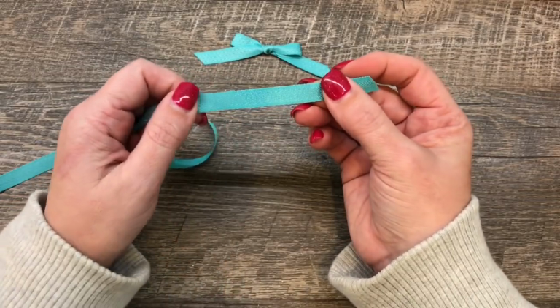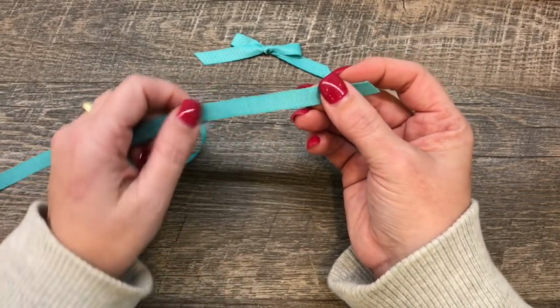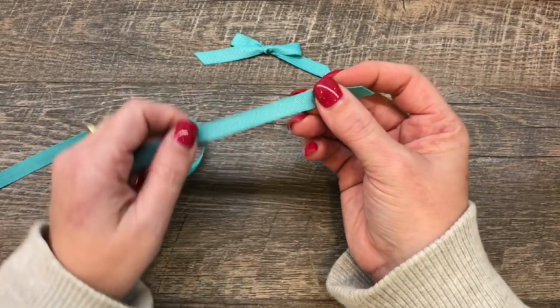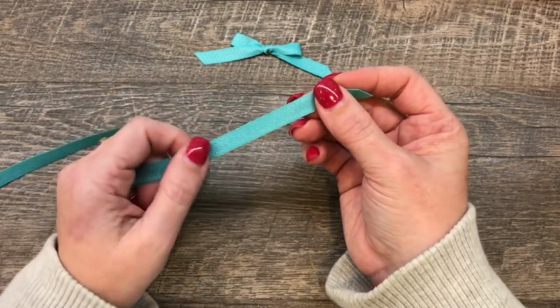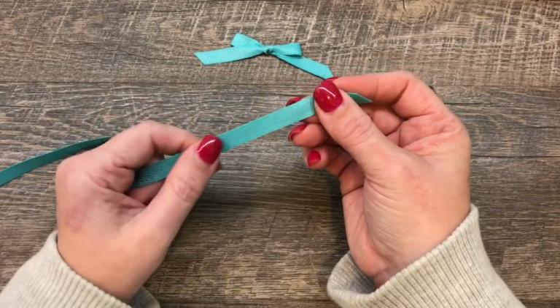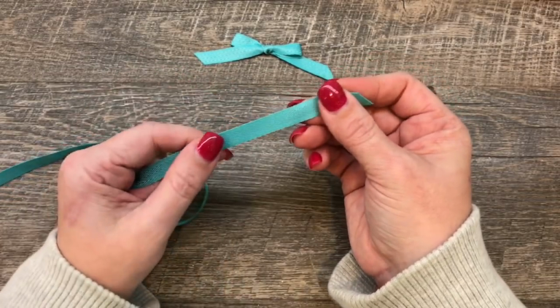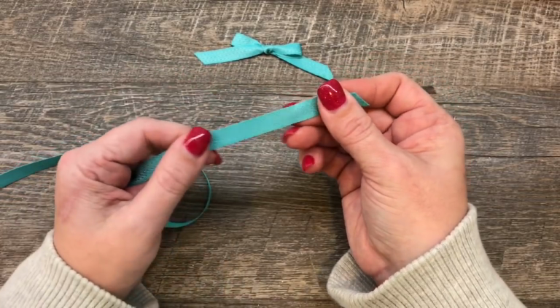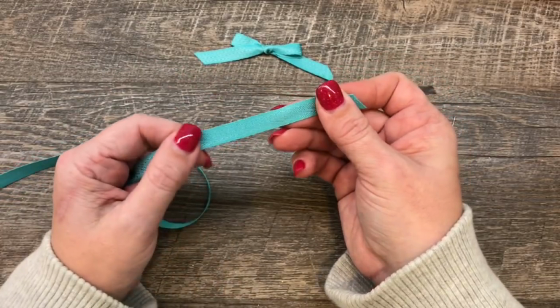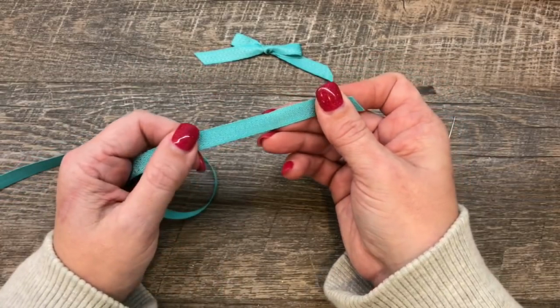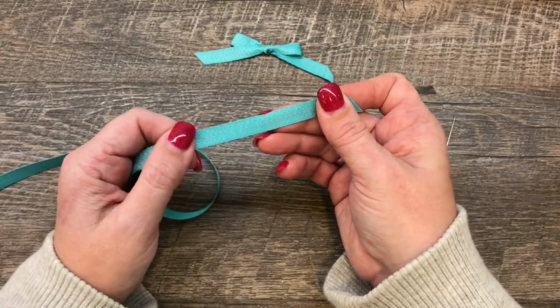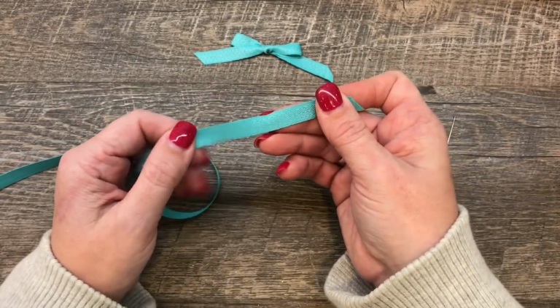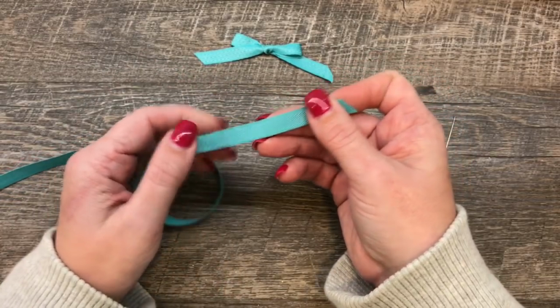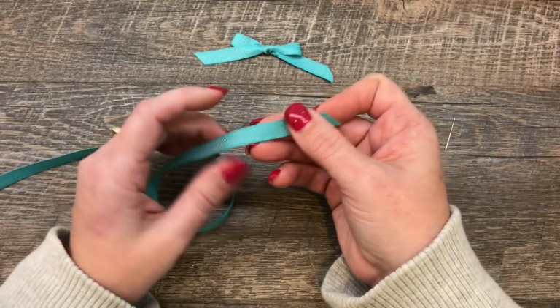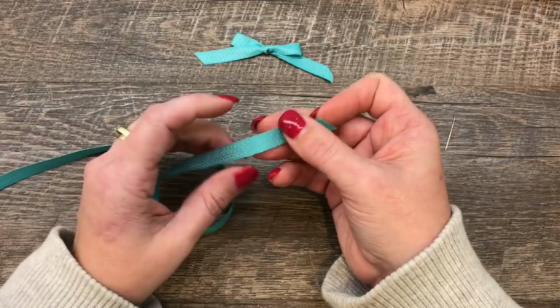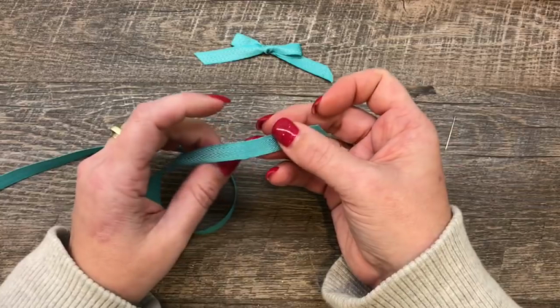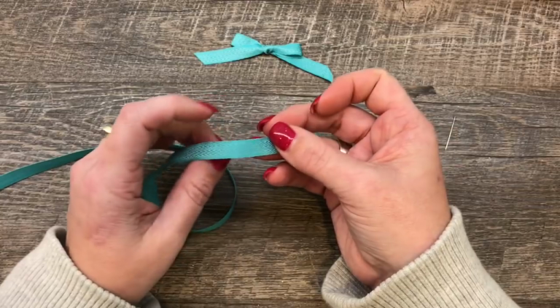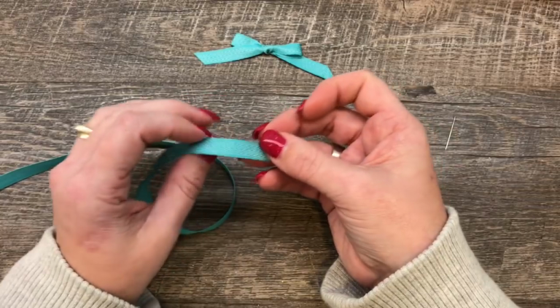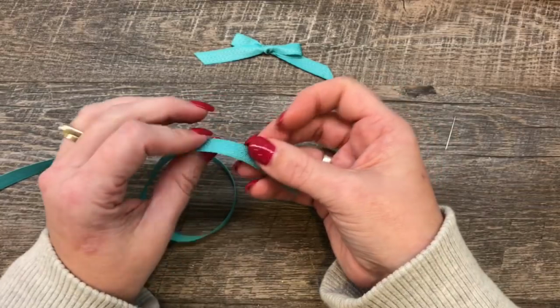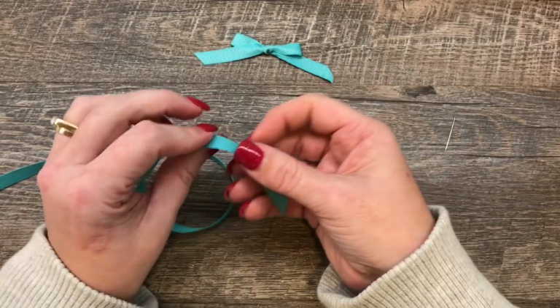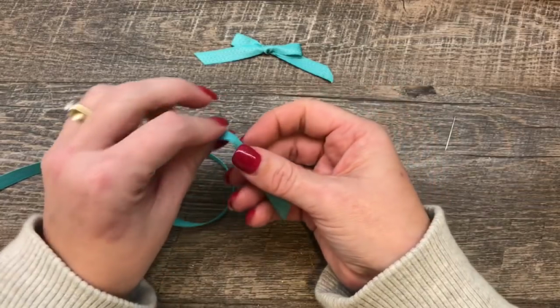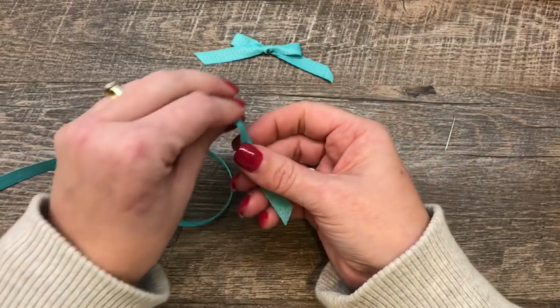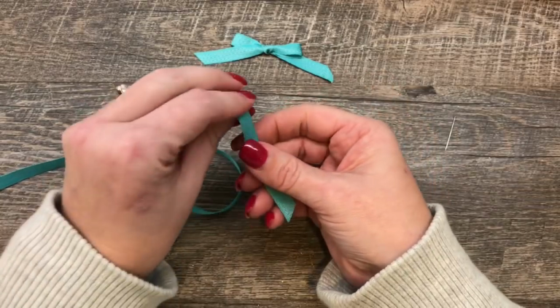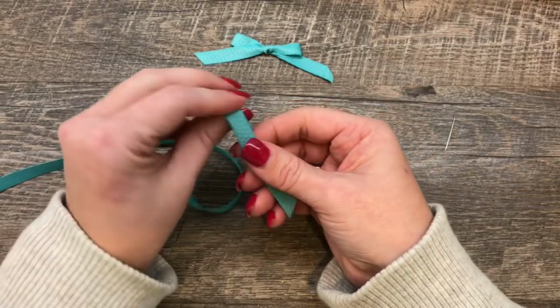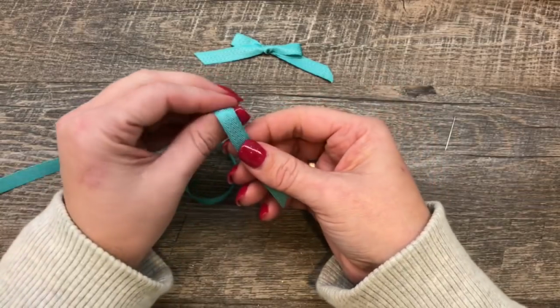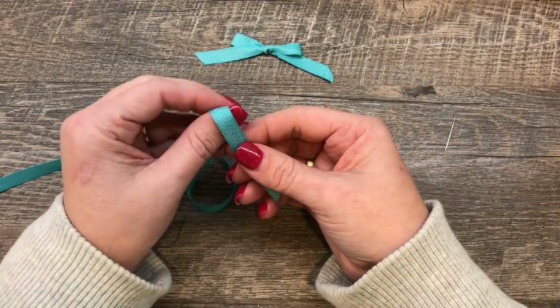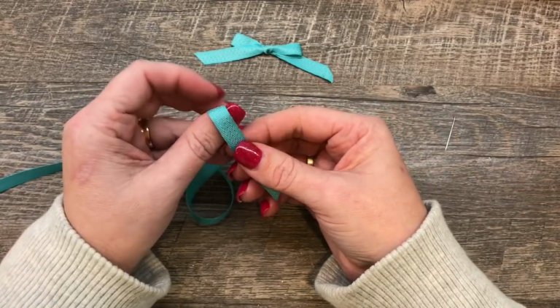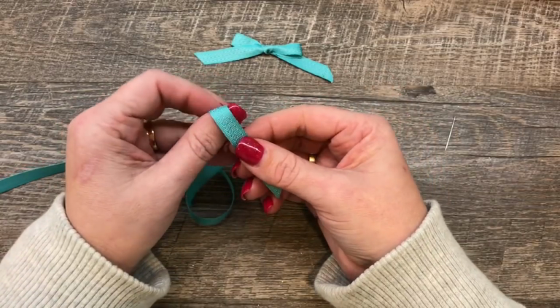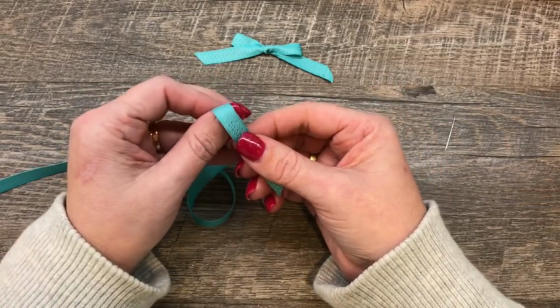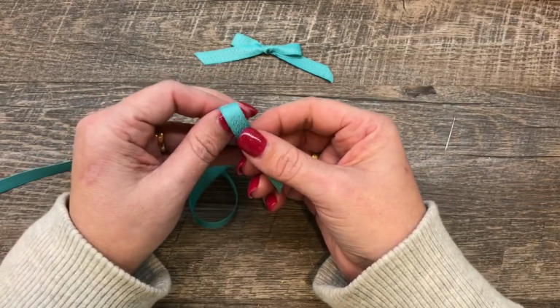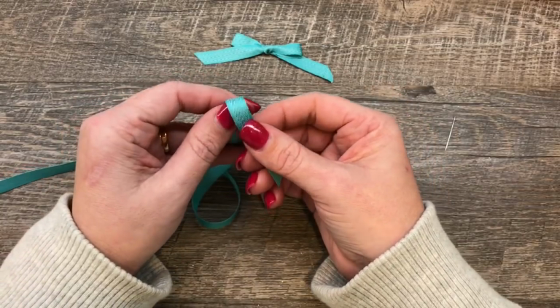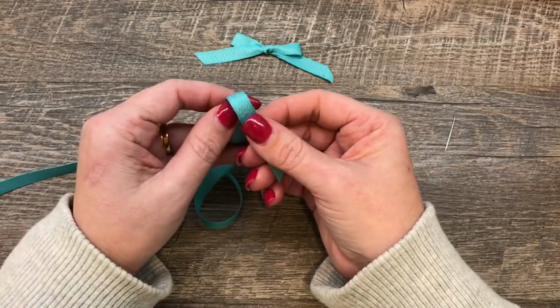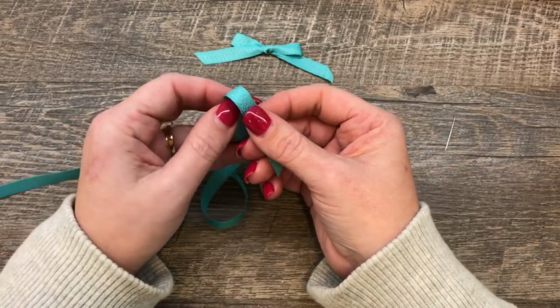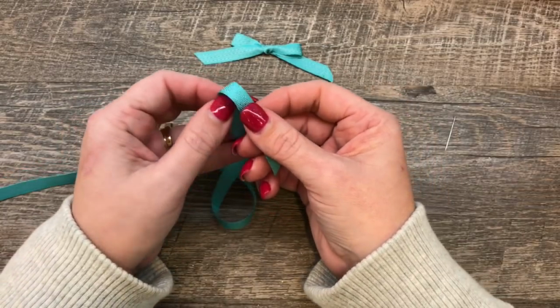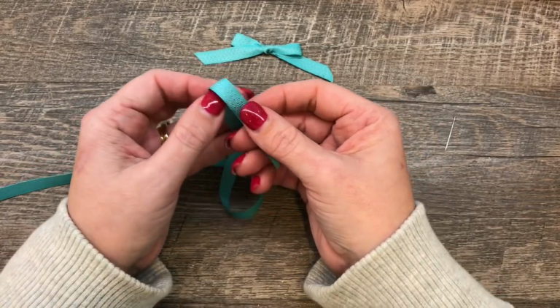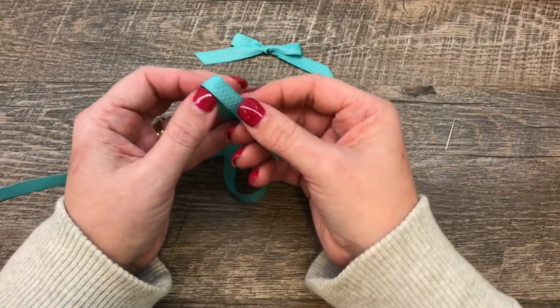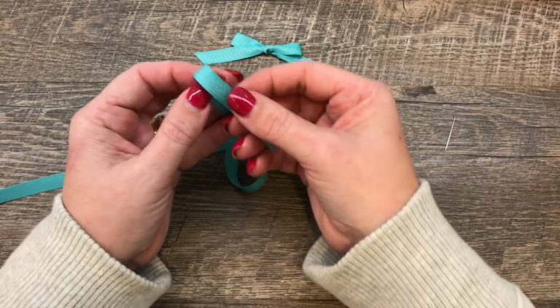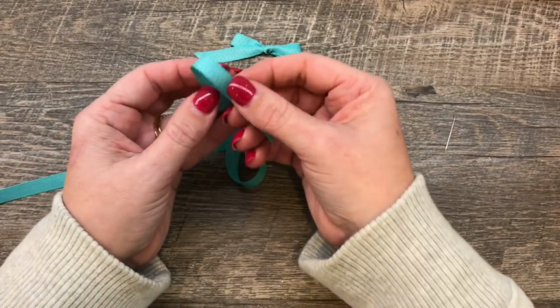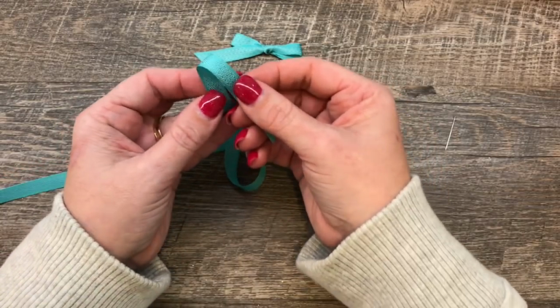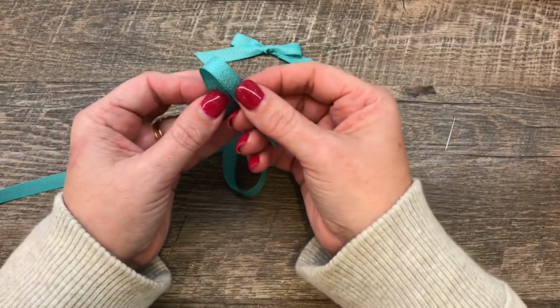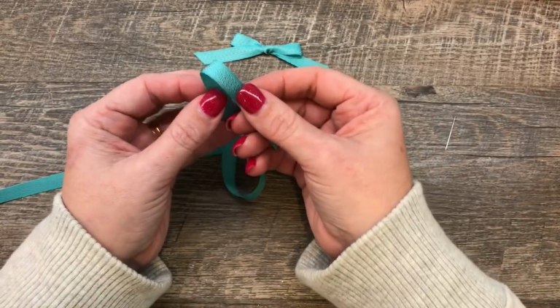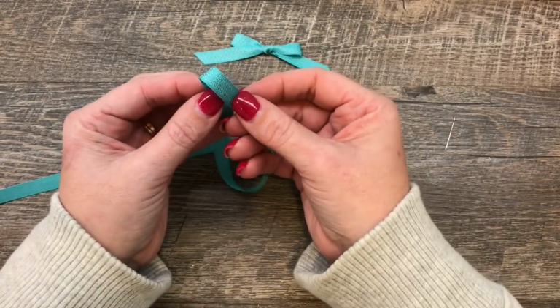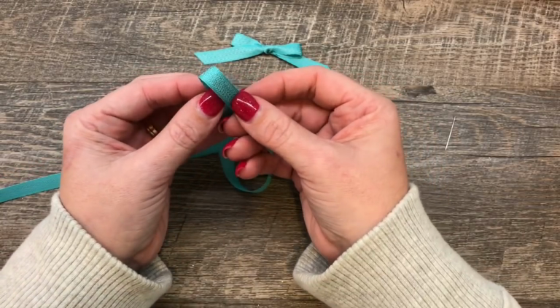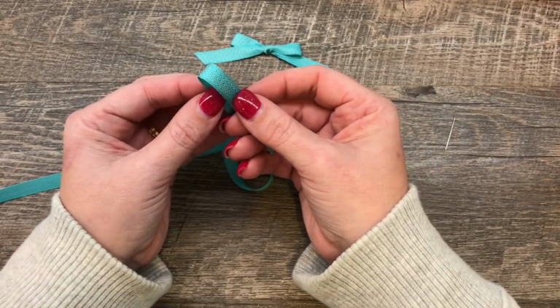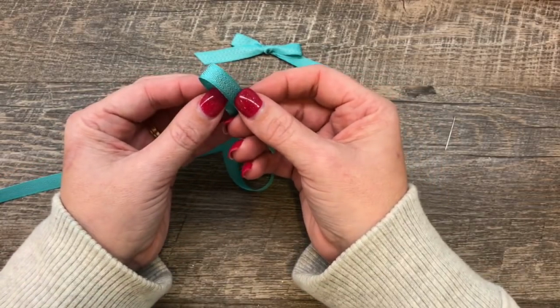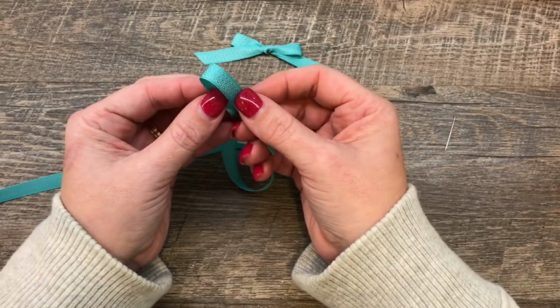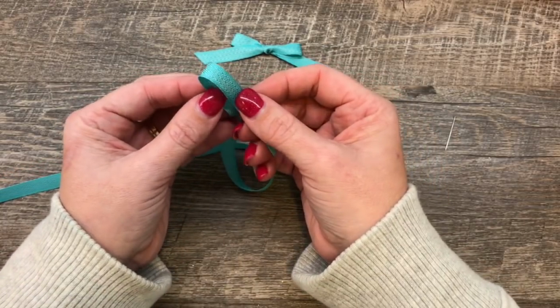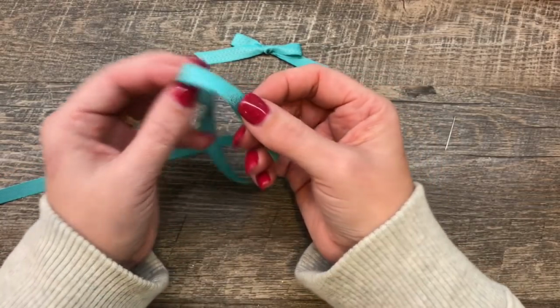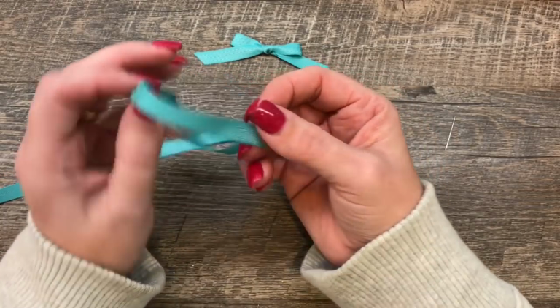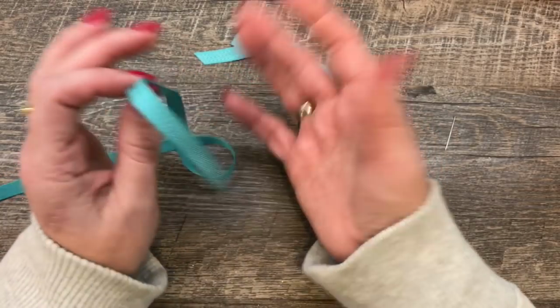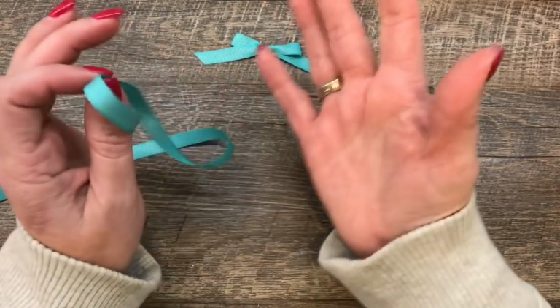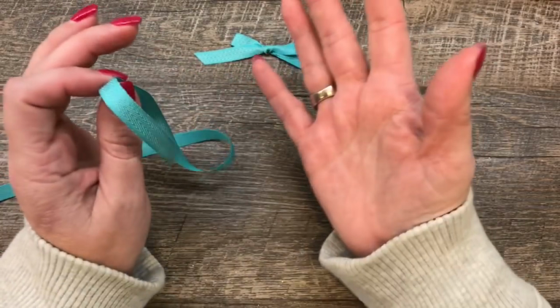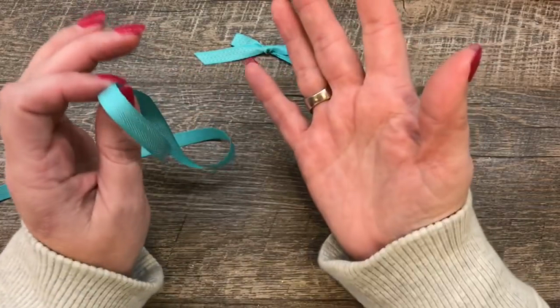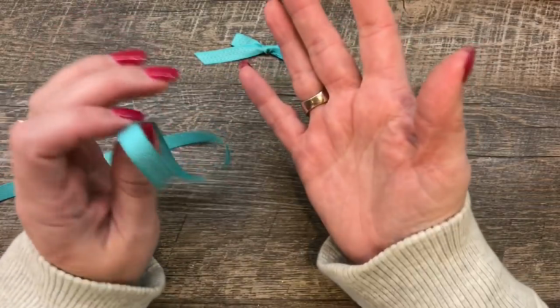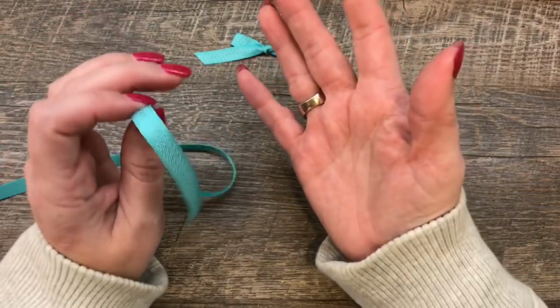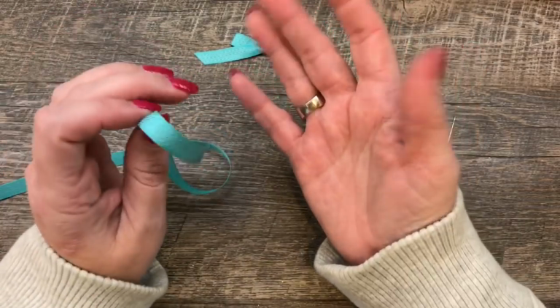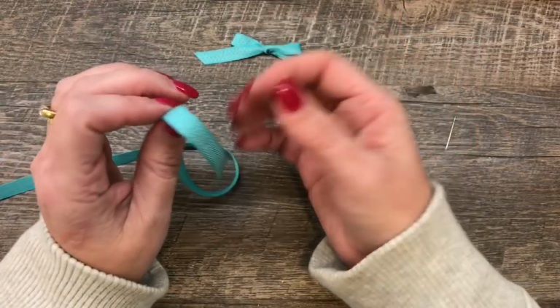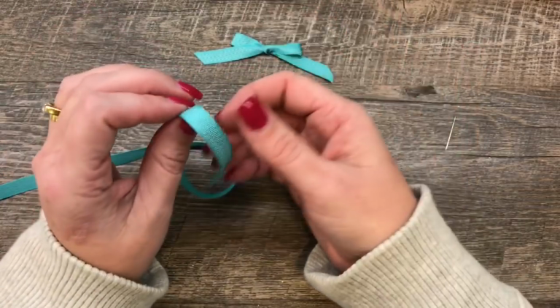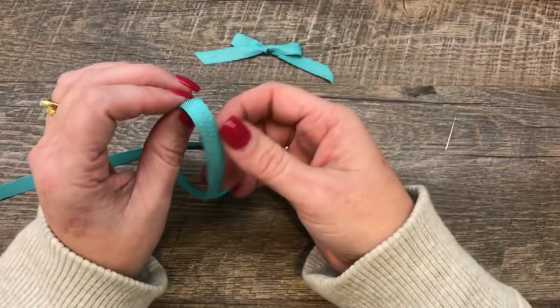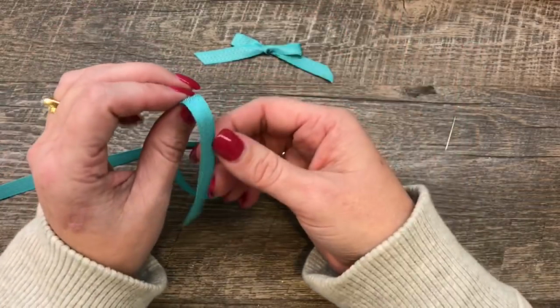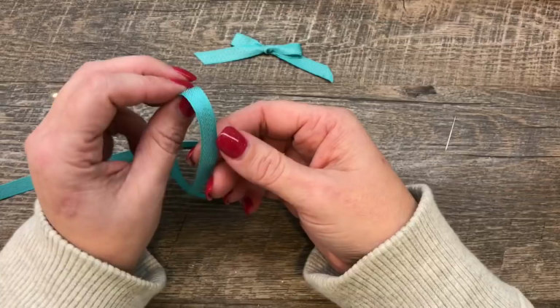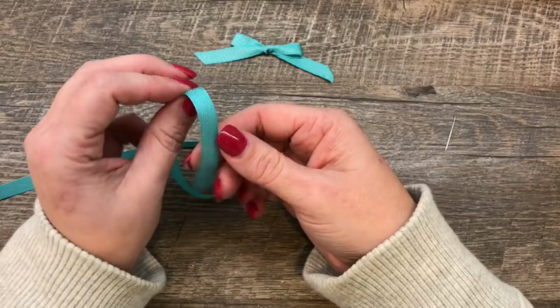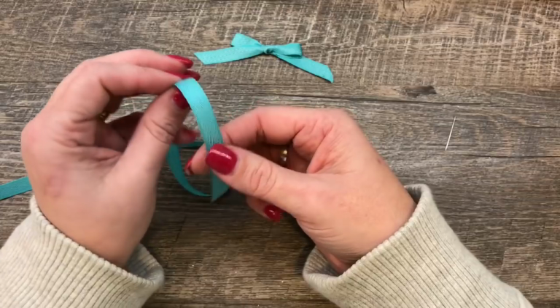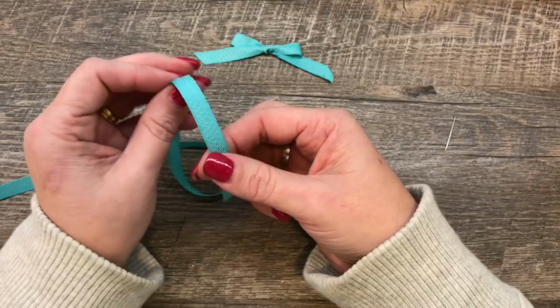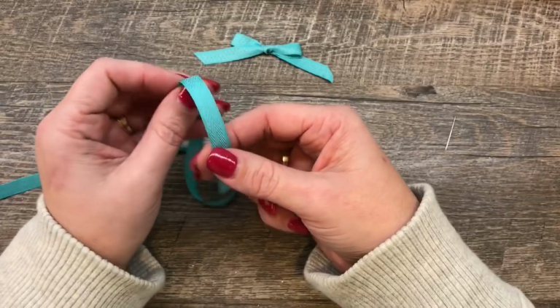This is the mini chevron ribbon from Stampin' Up, and I'm going to show you two ways to tie this bow.